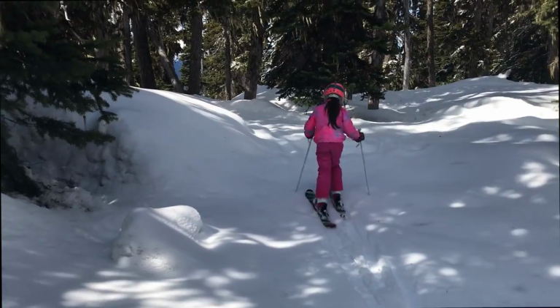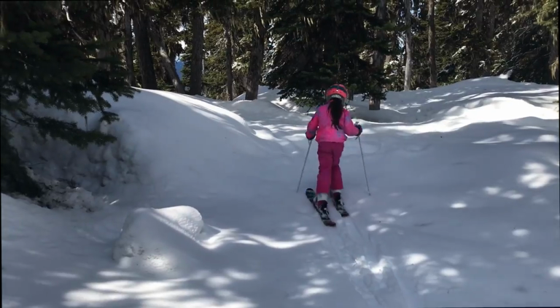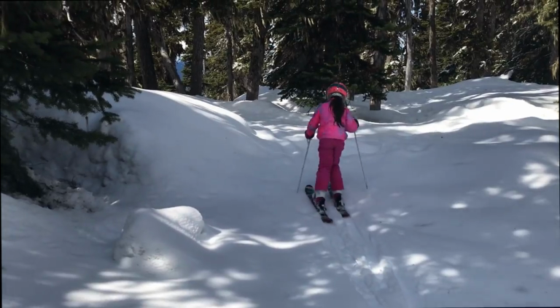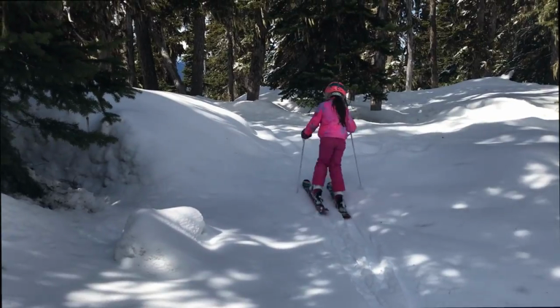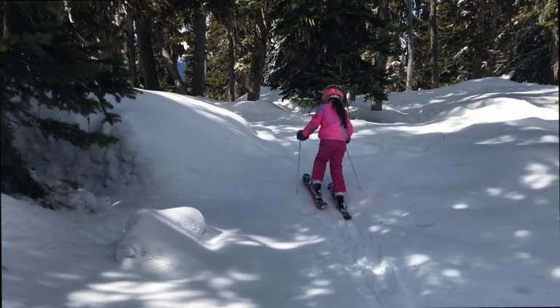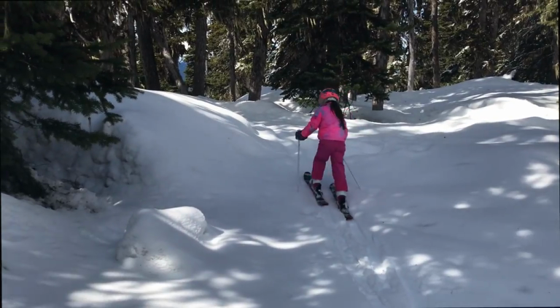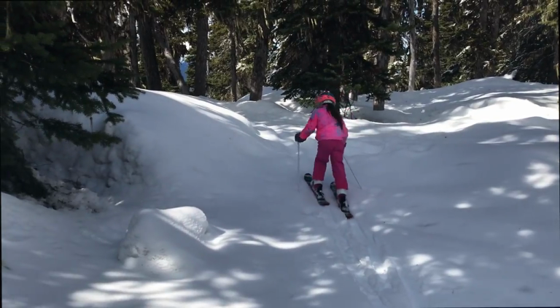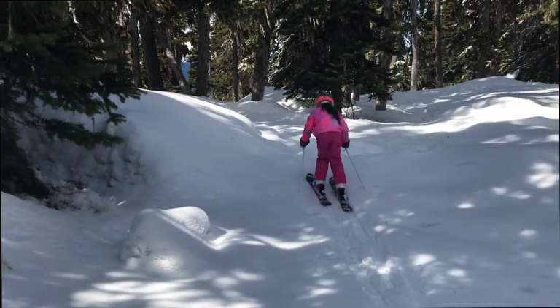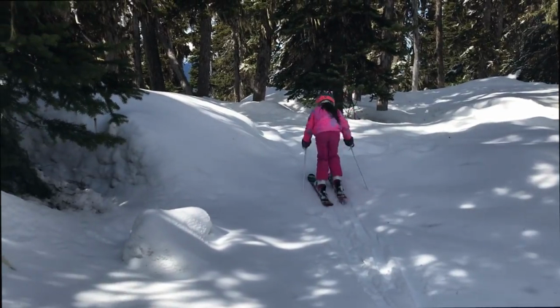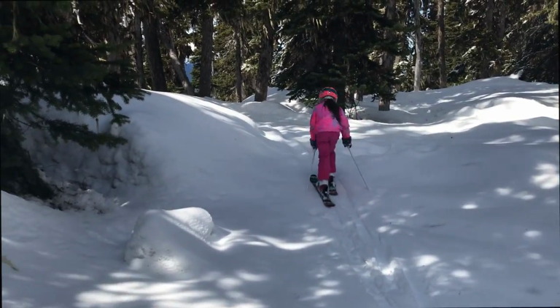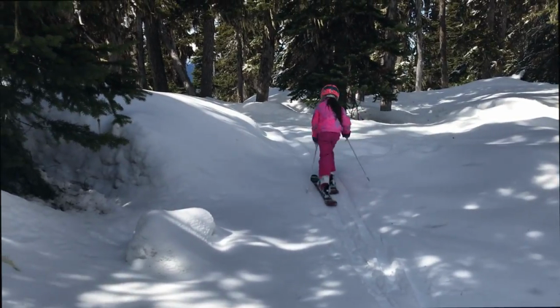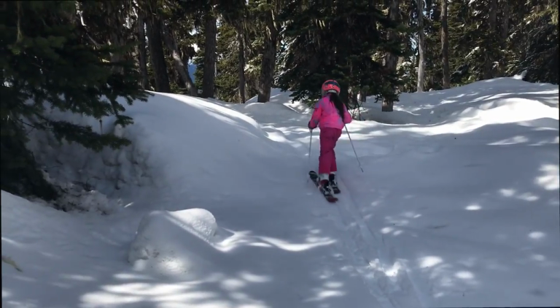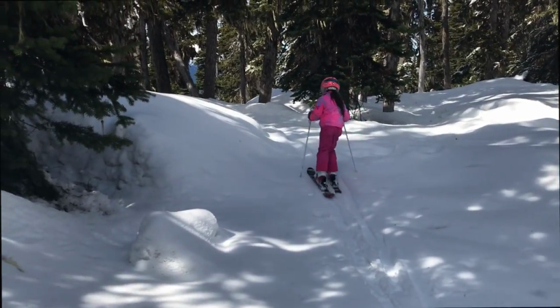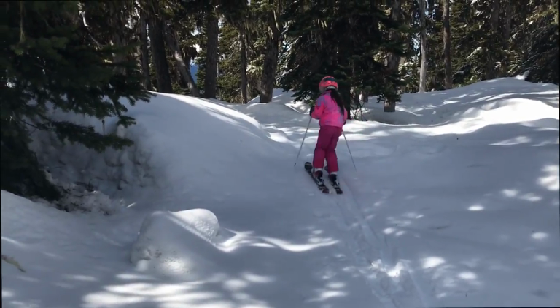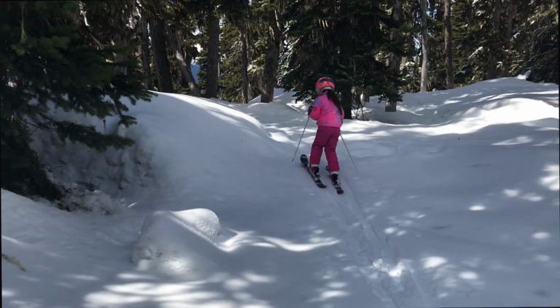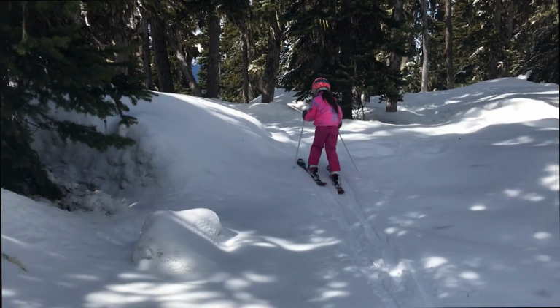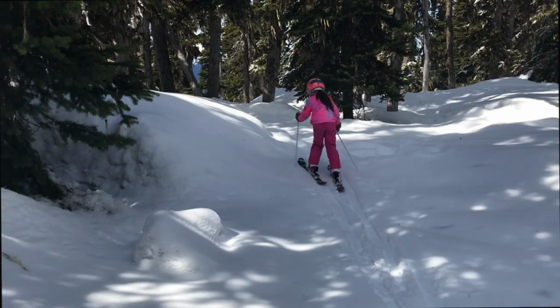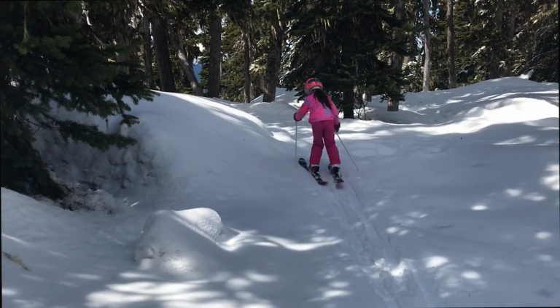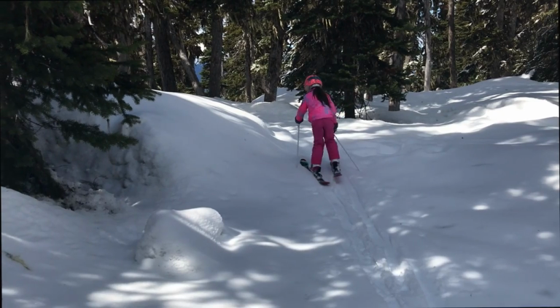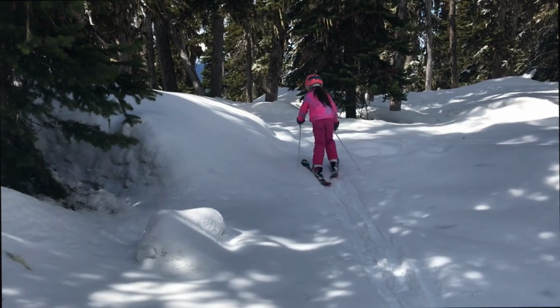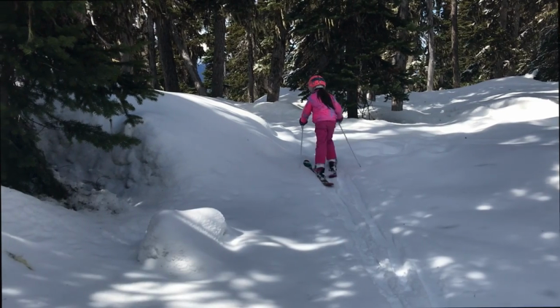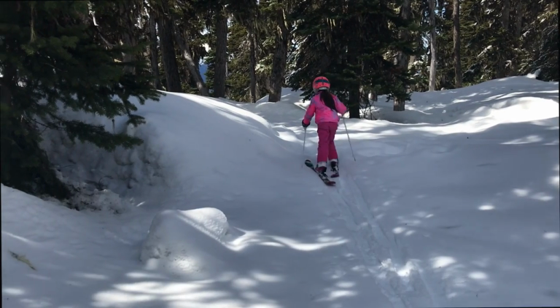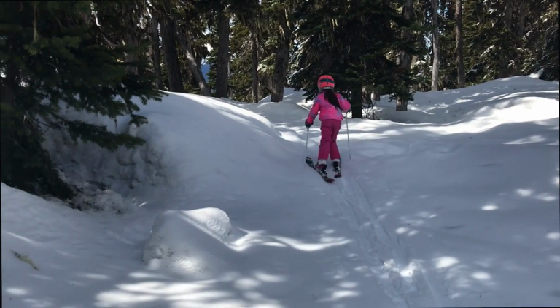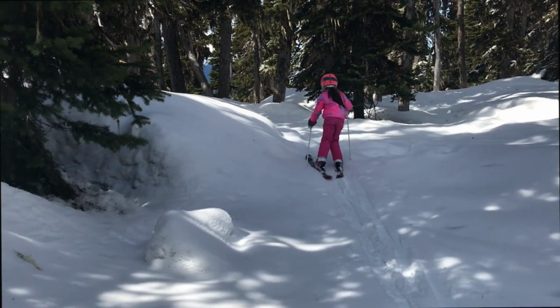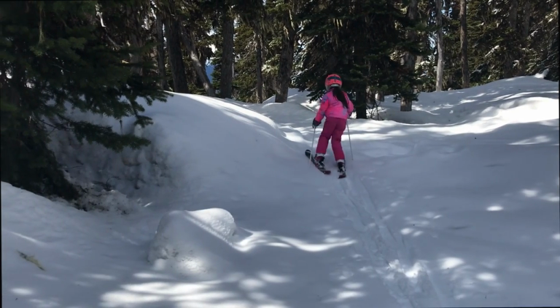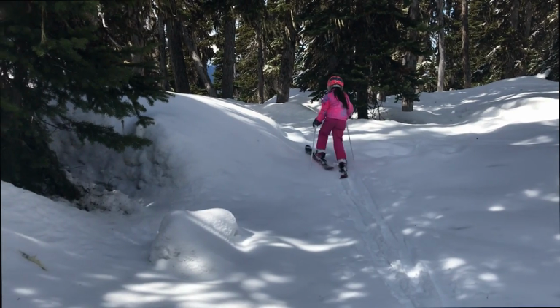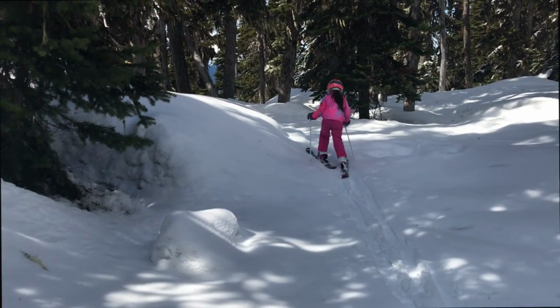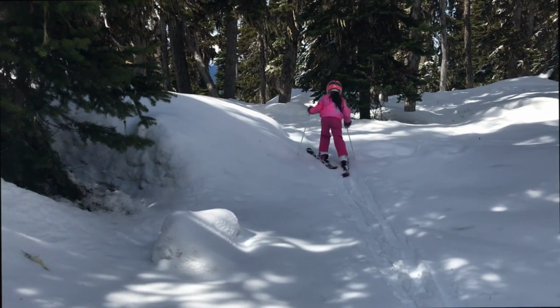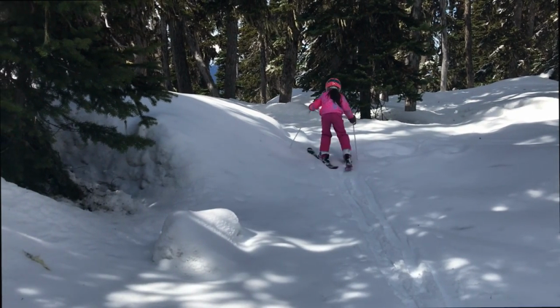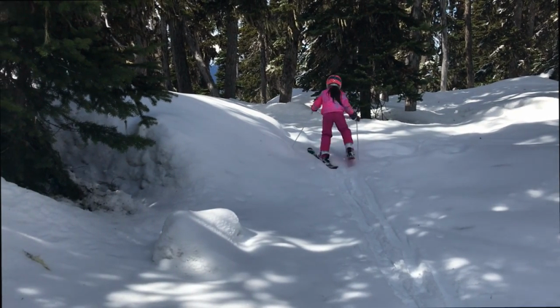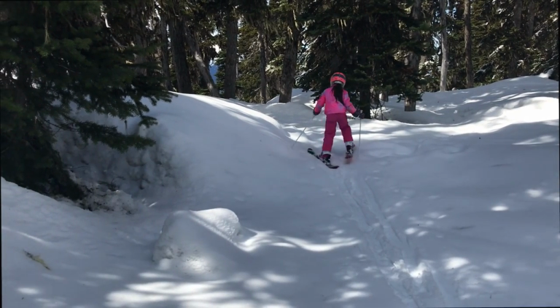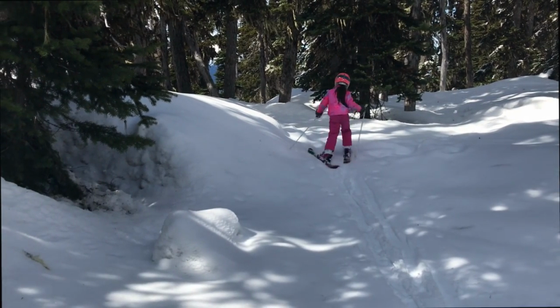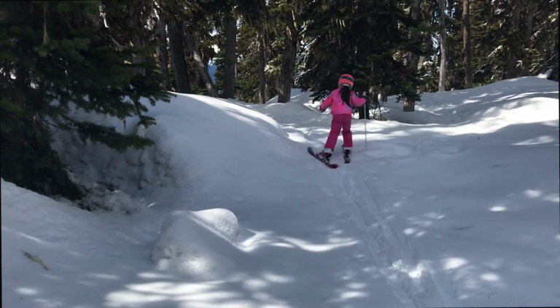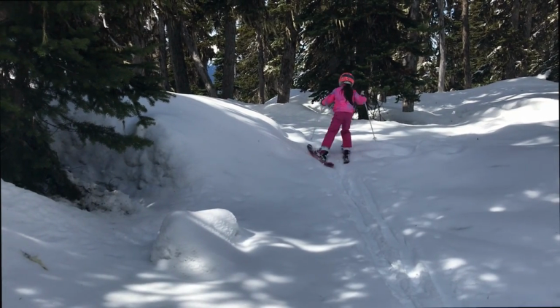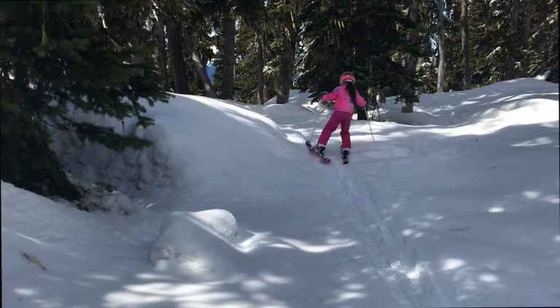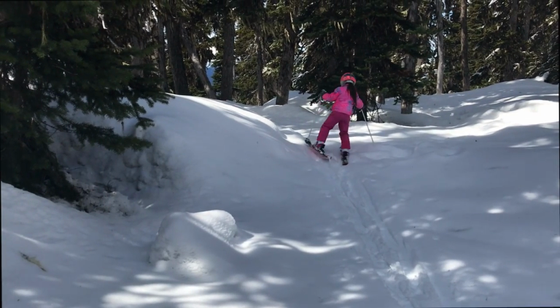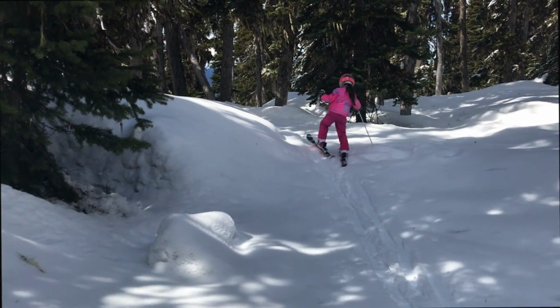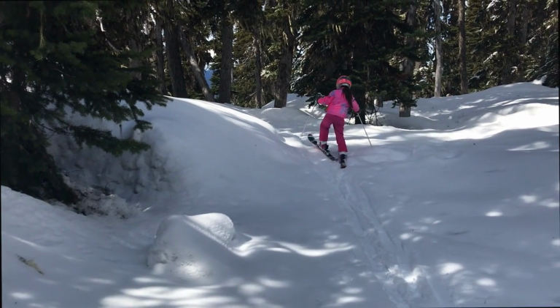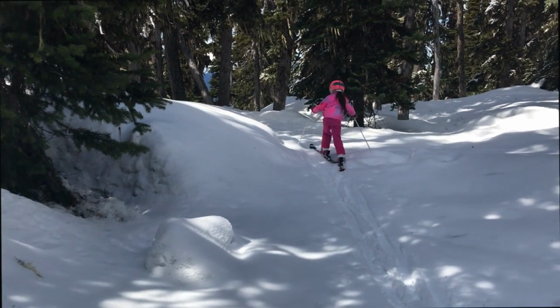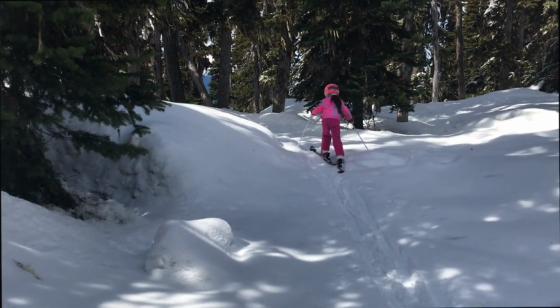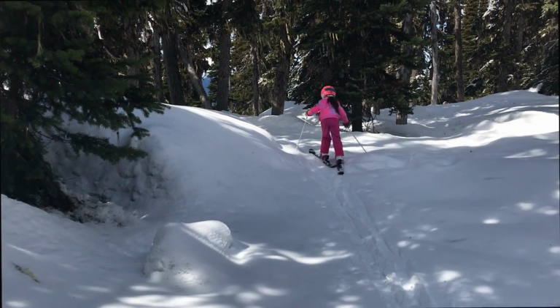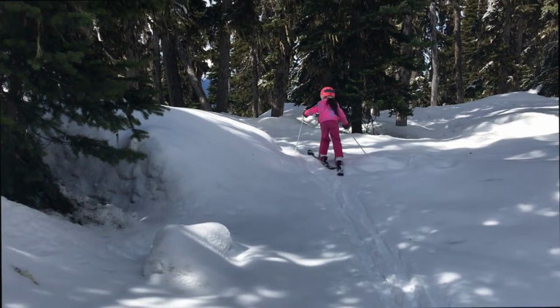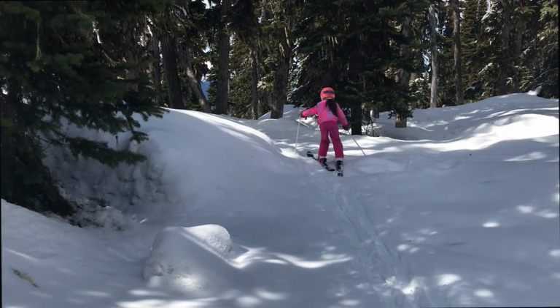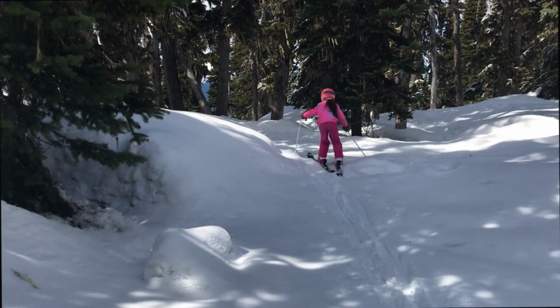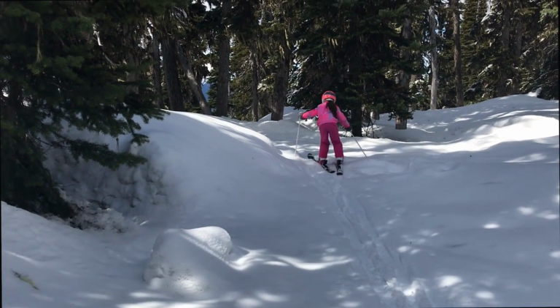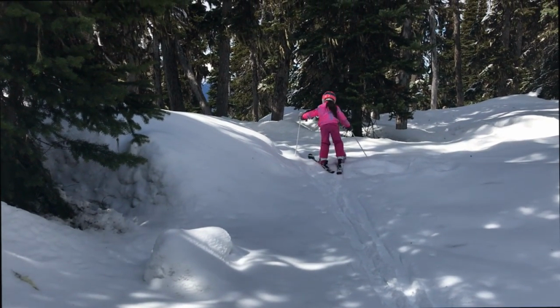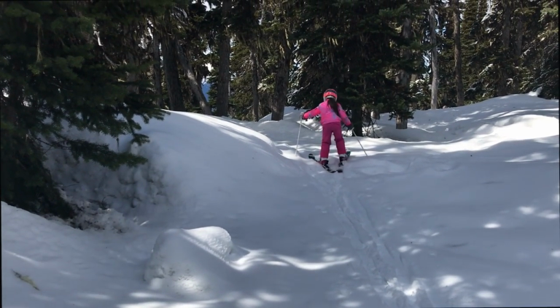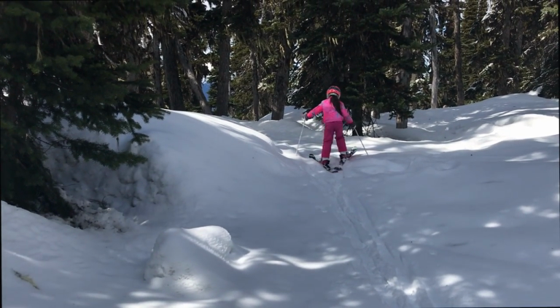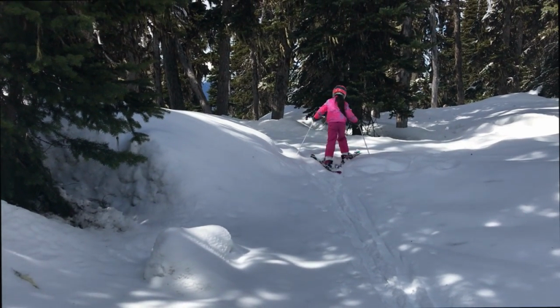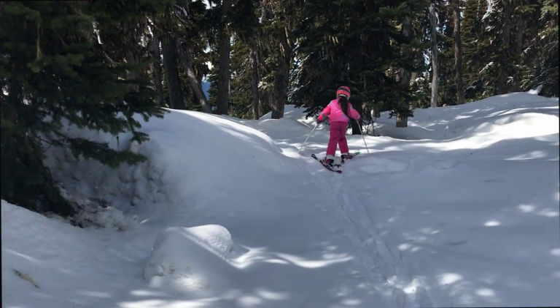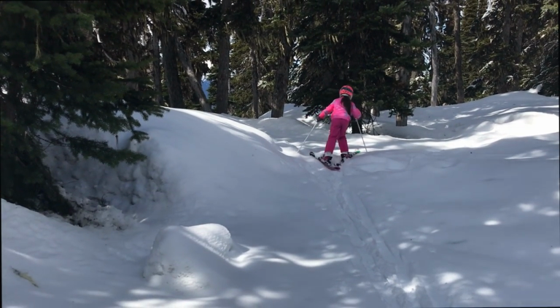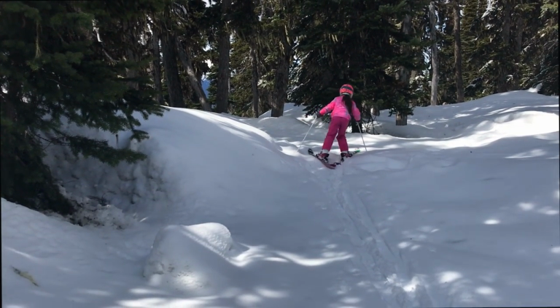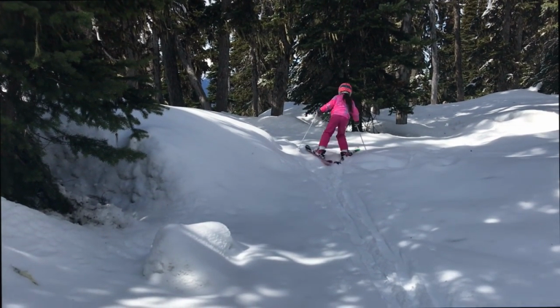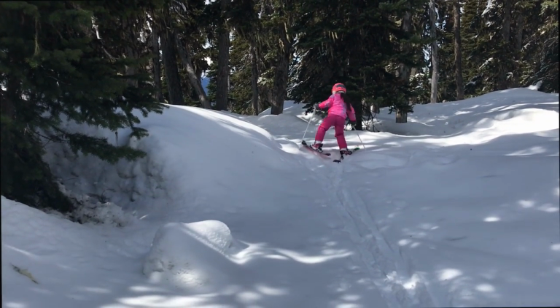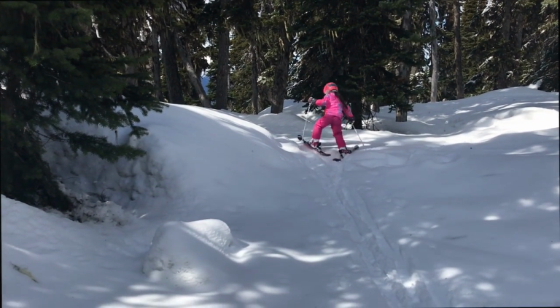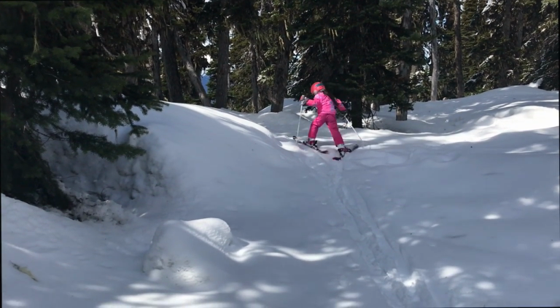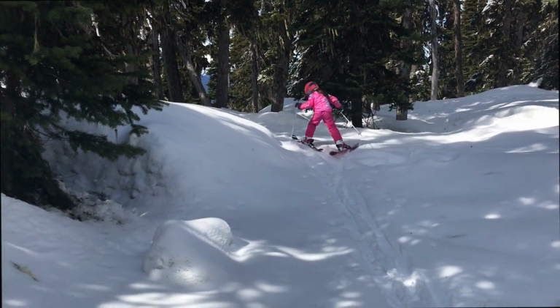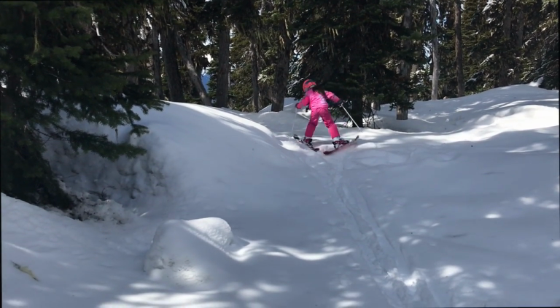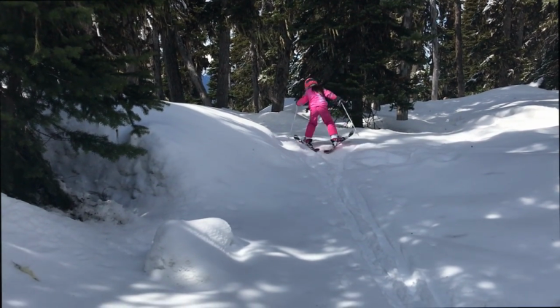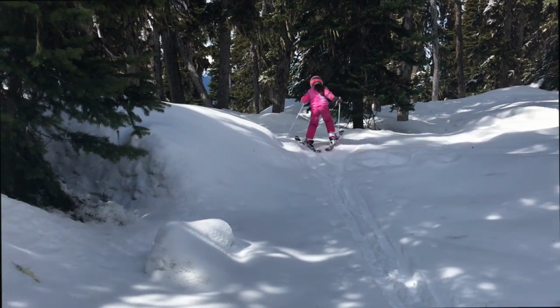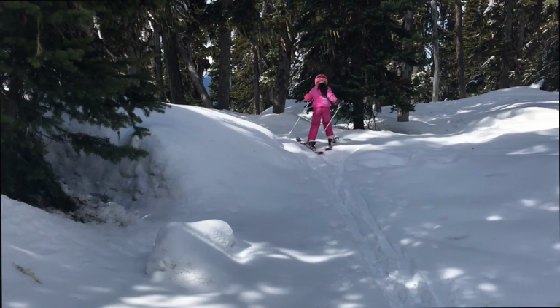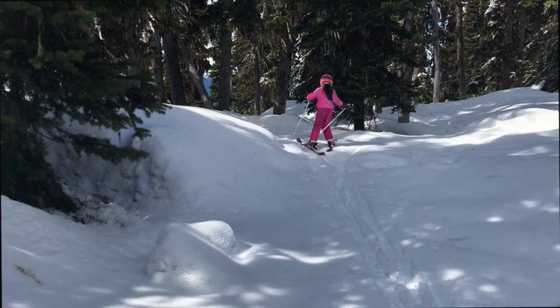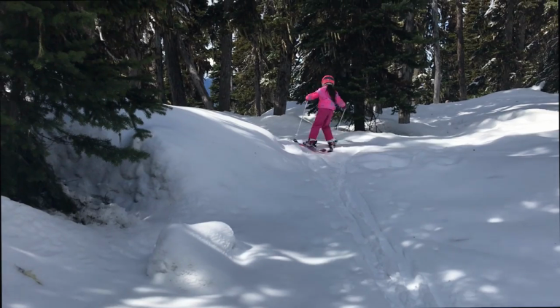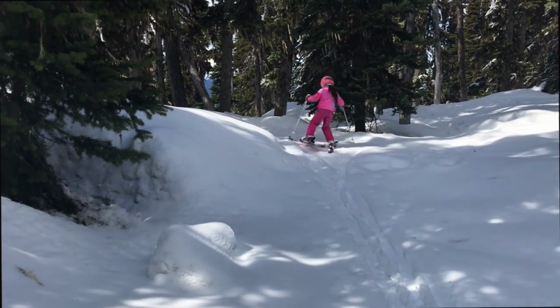She loves skiing in the trees, and manages to drag Grandpa there kicking and screaming.